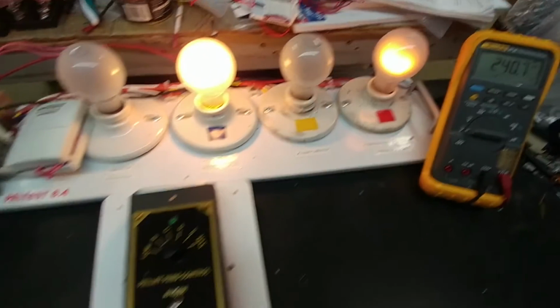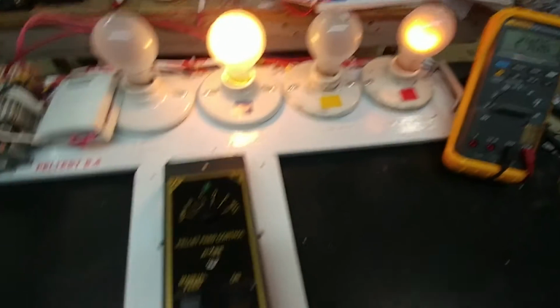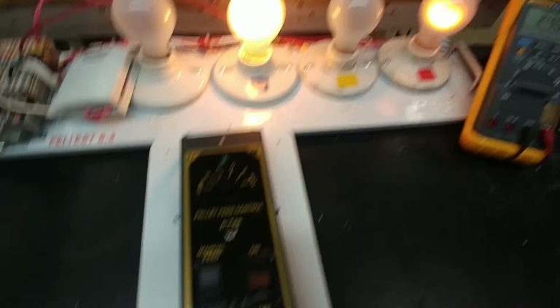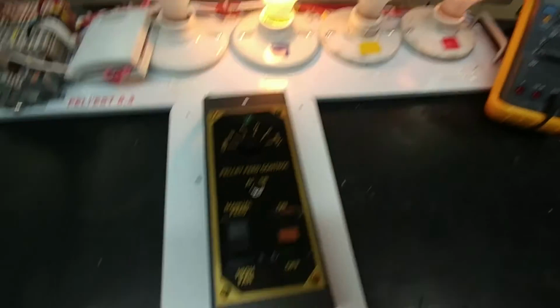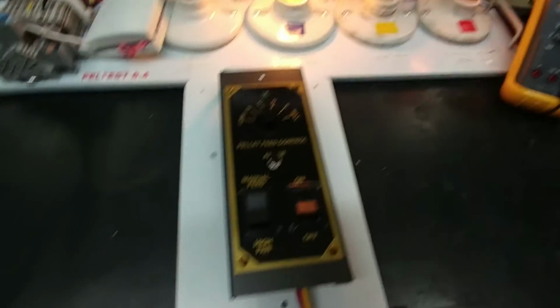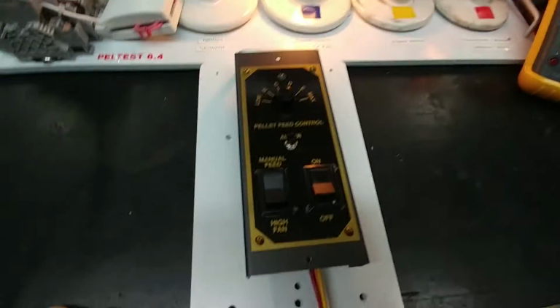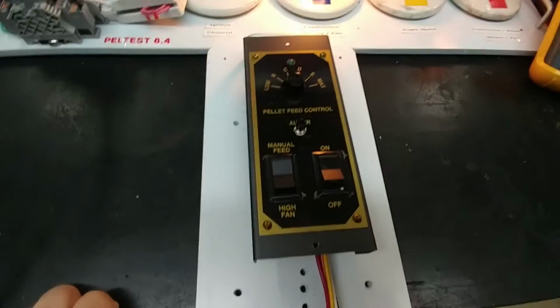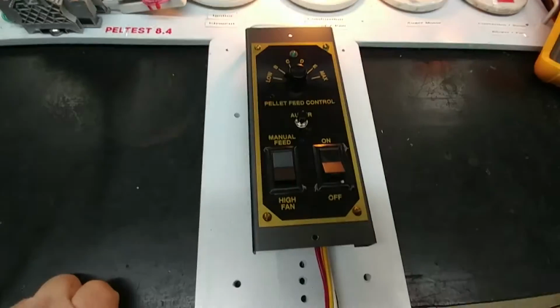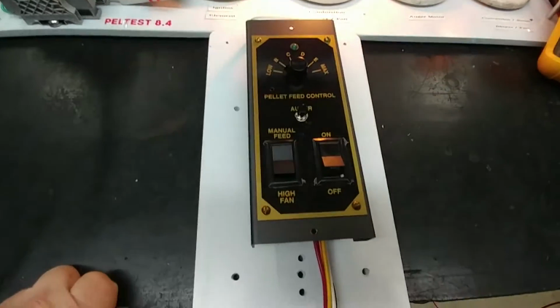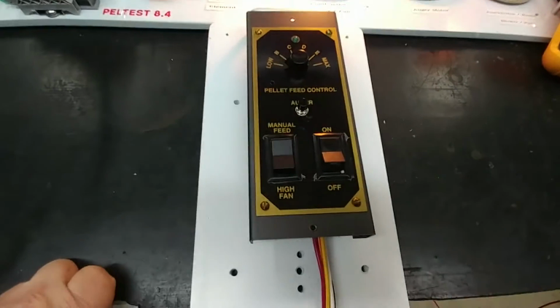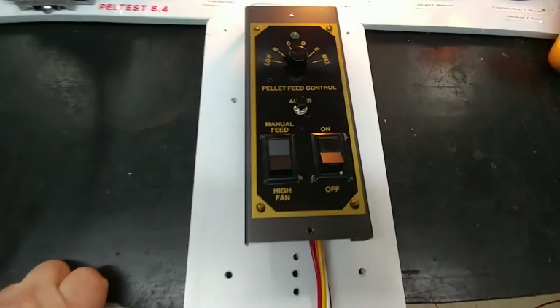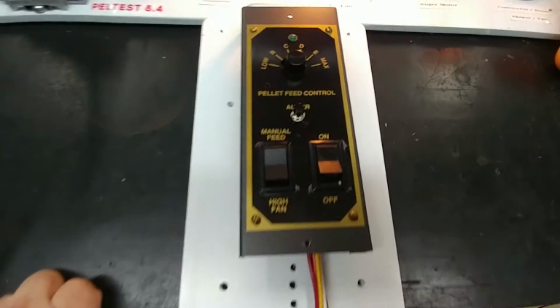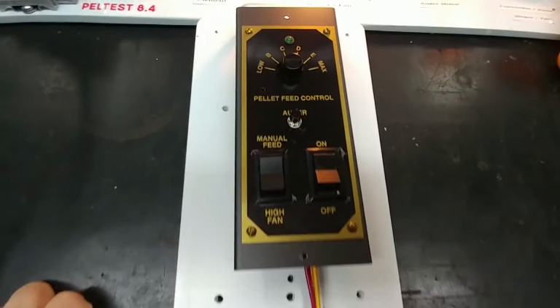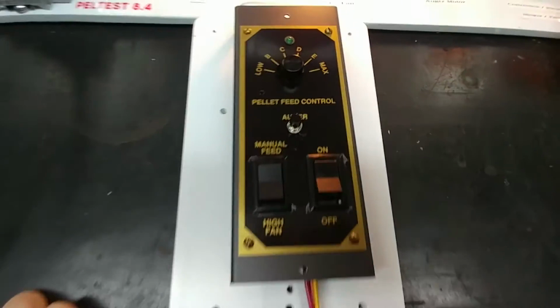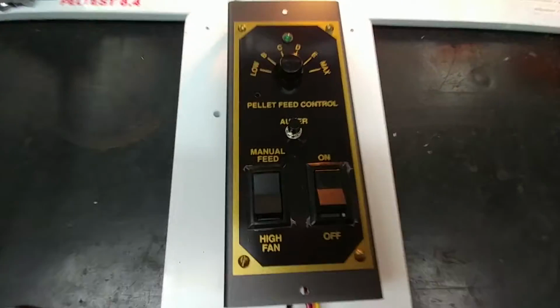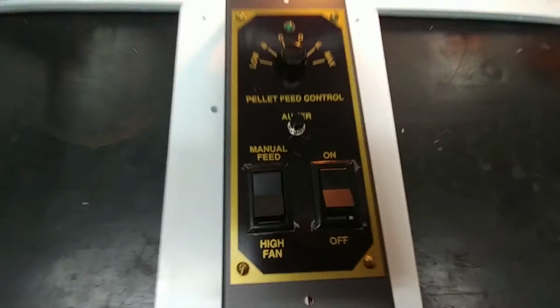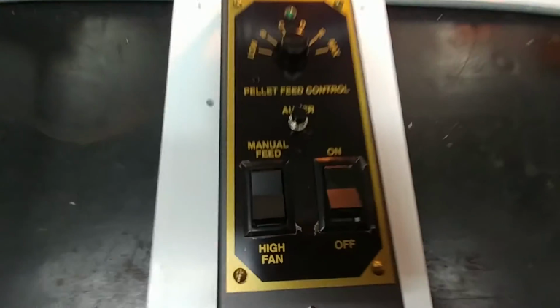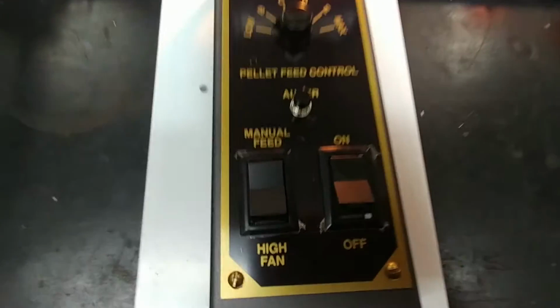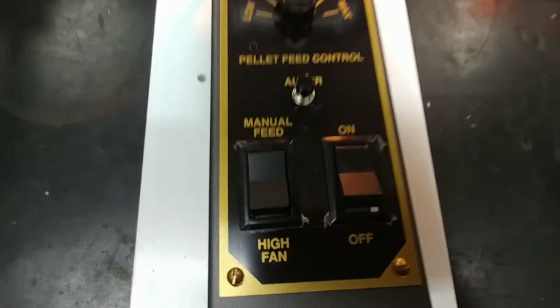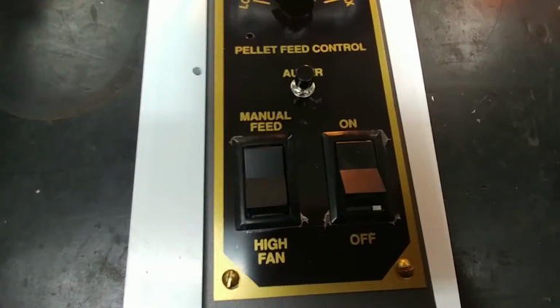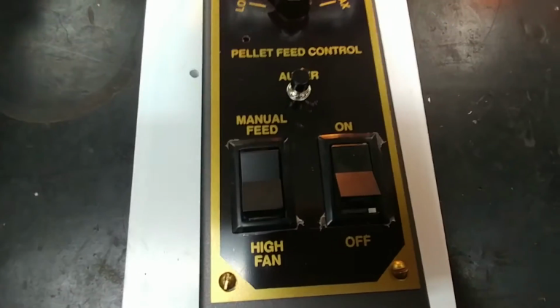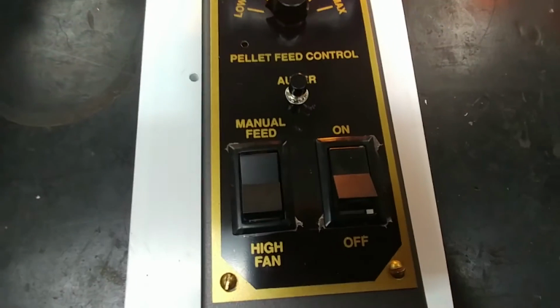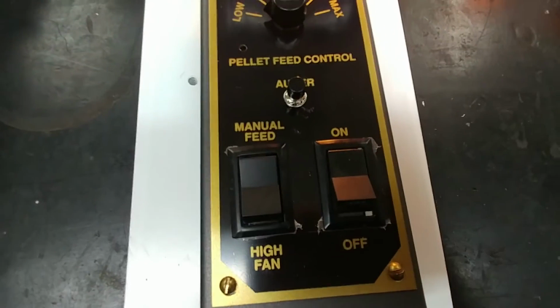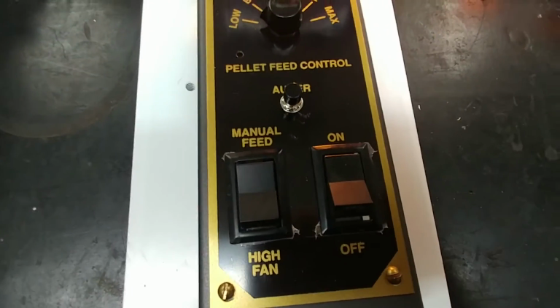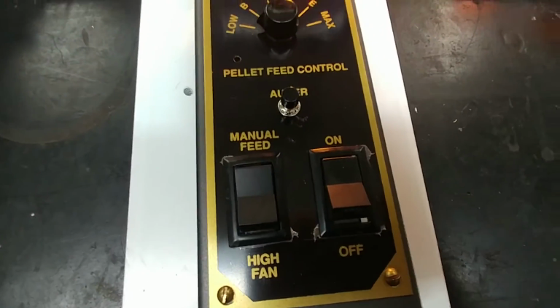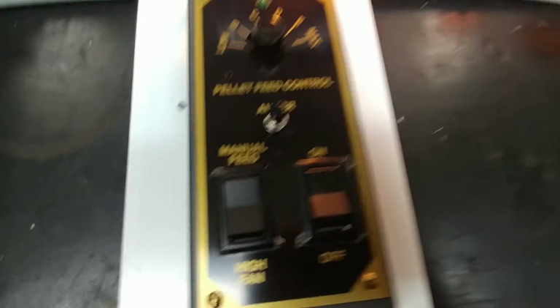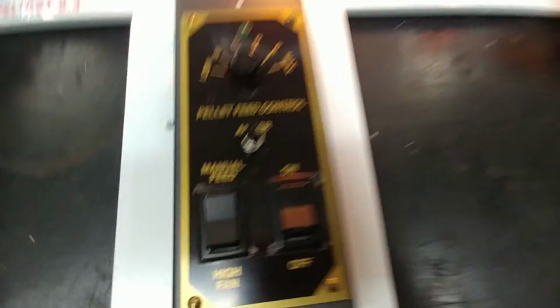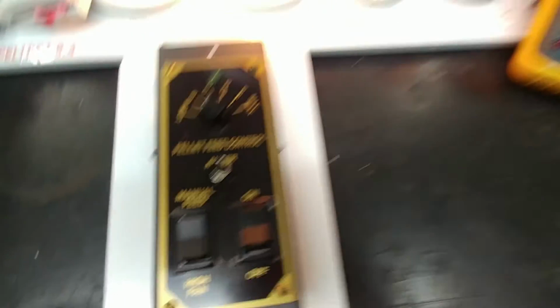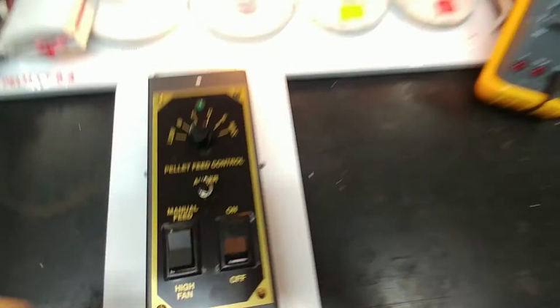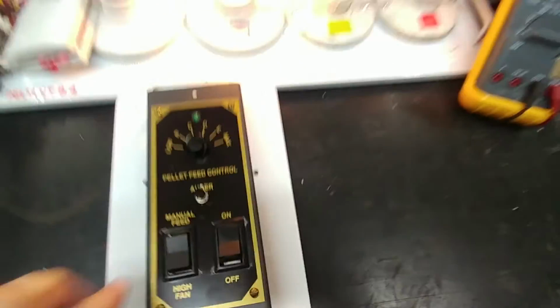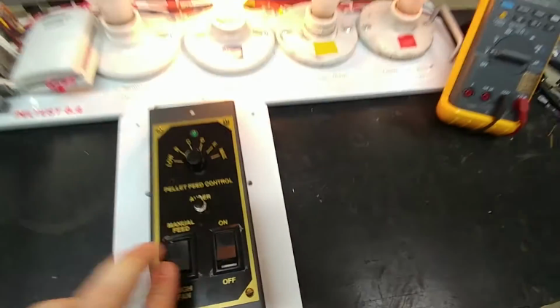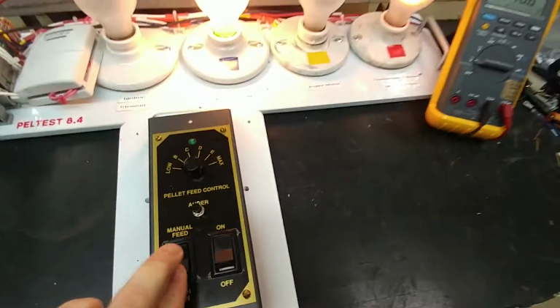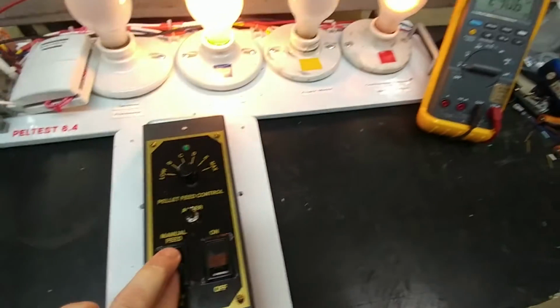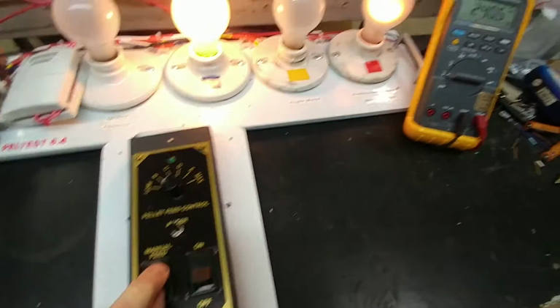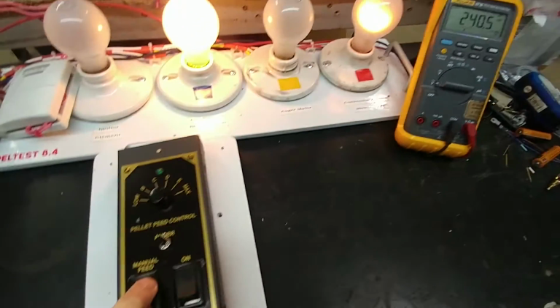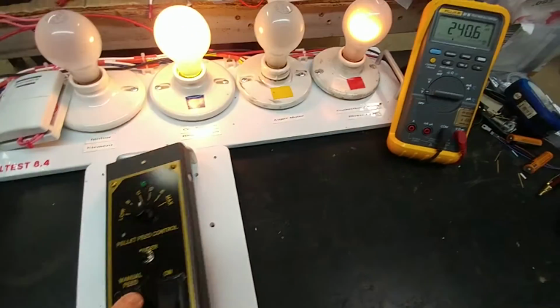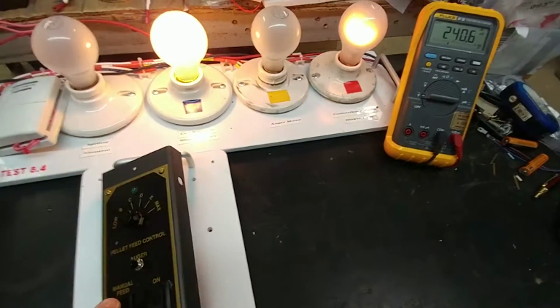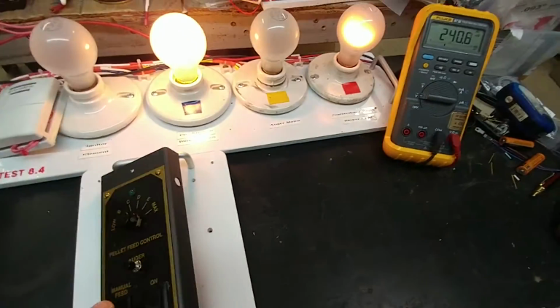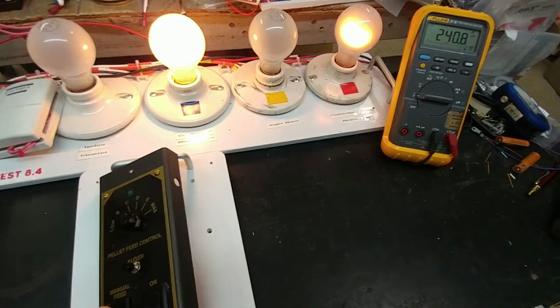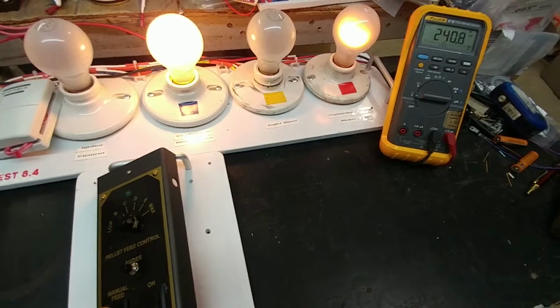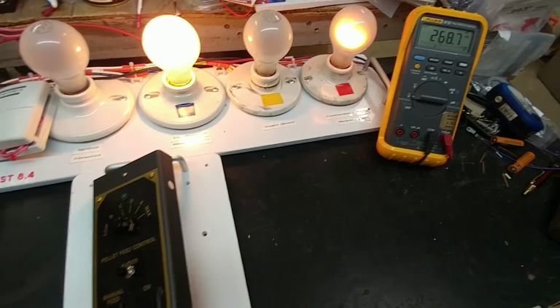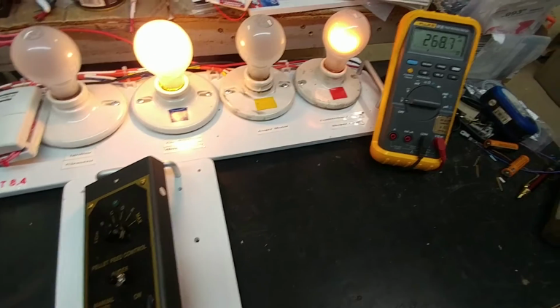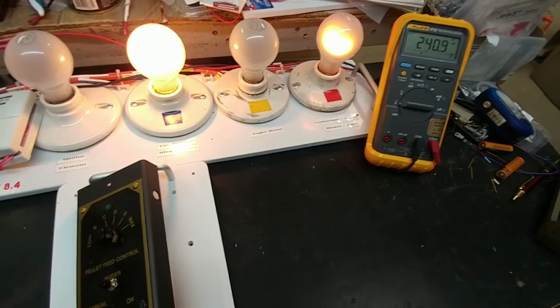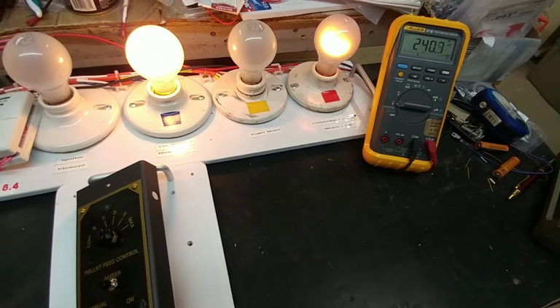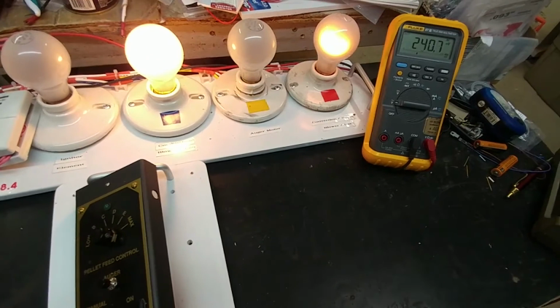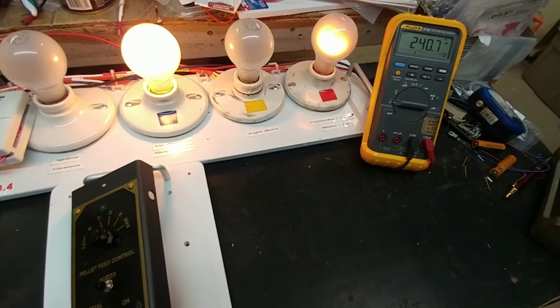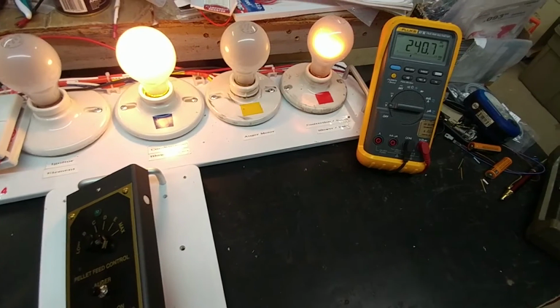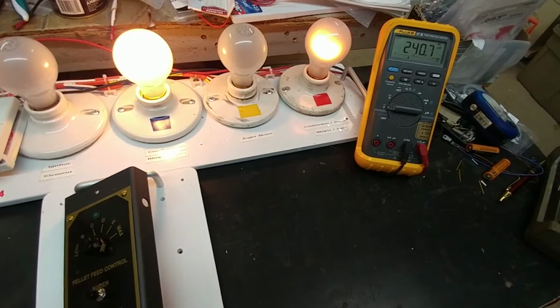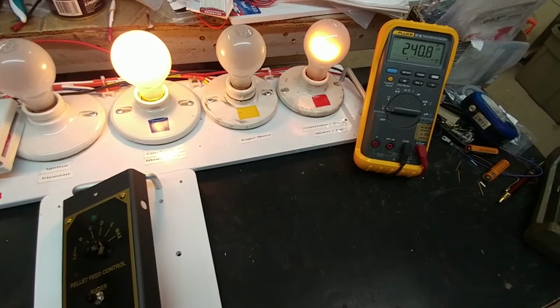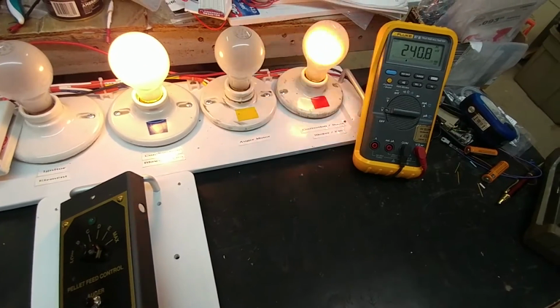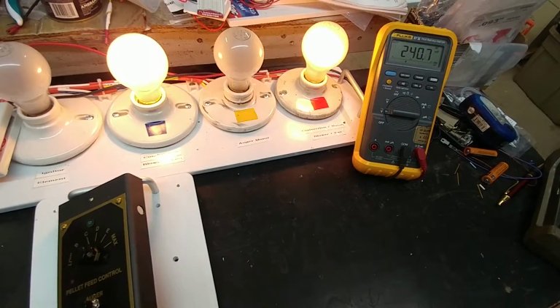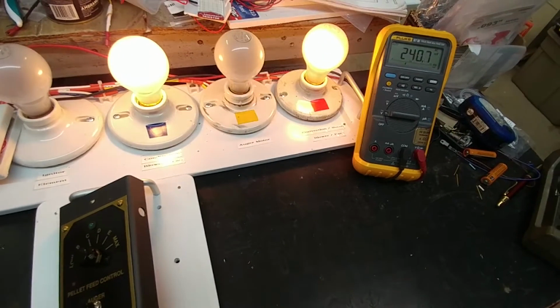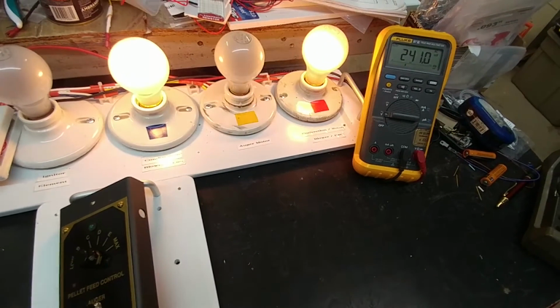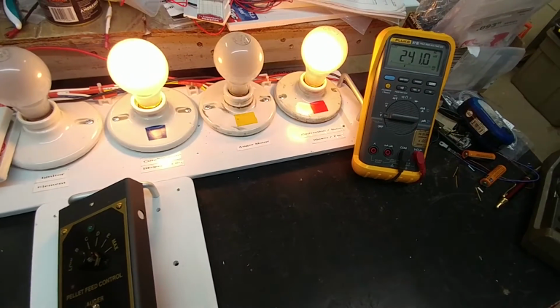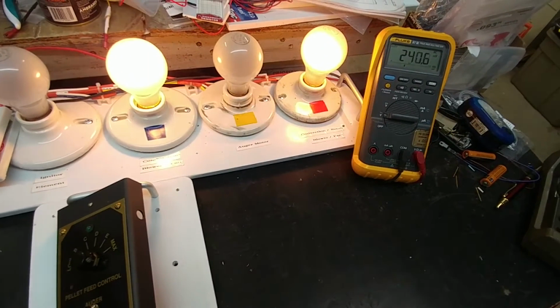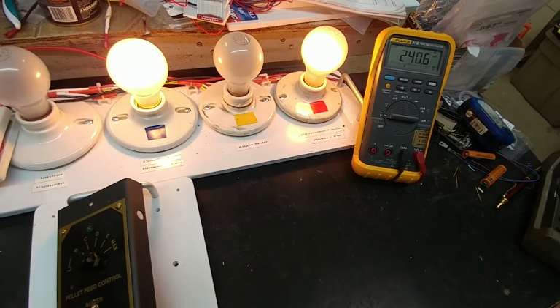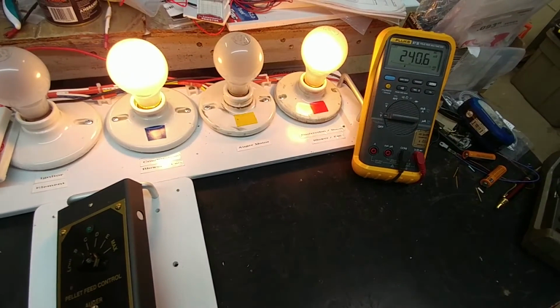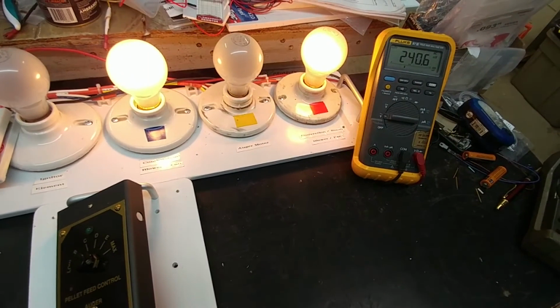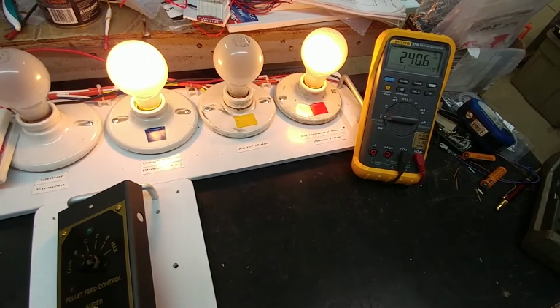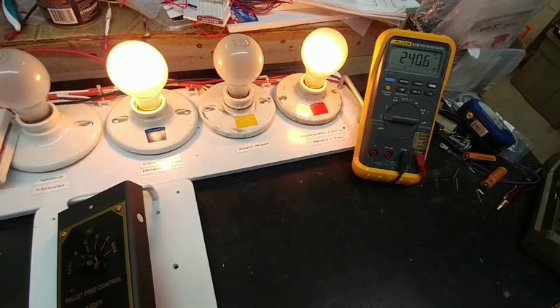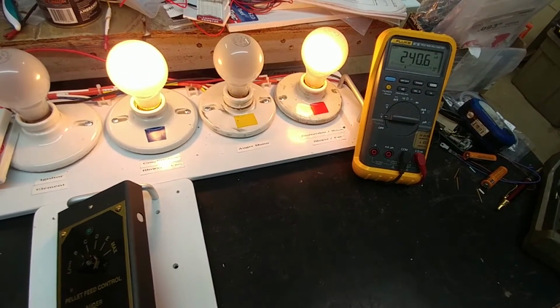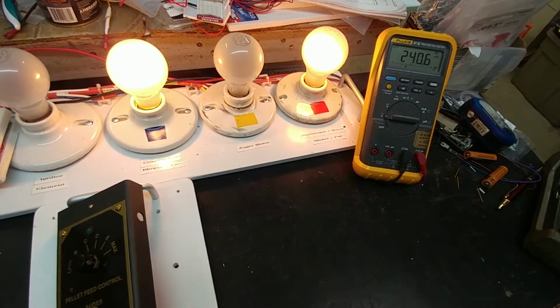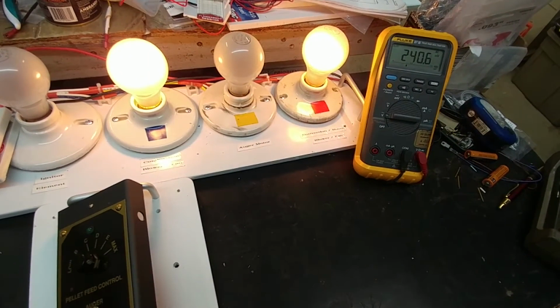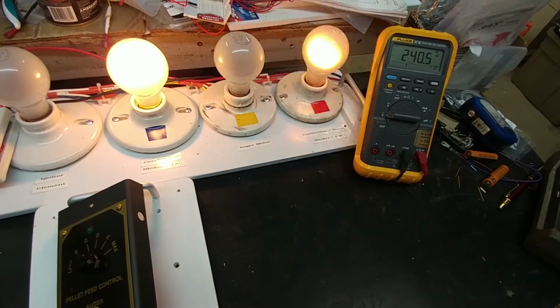The other switch that needs to be tested here is the high fan switch. So if I switch over to high fan, you see the light go brighter.